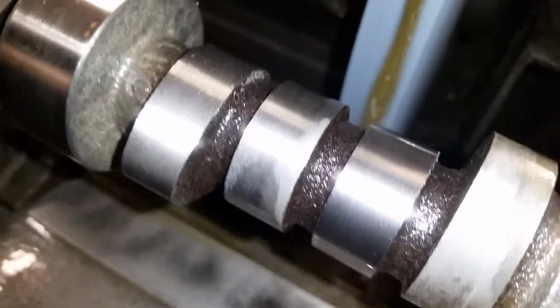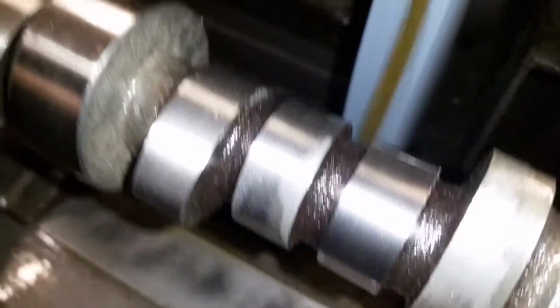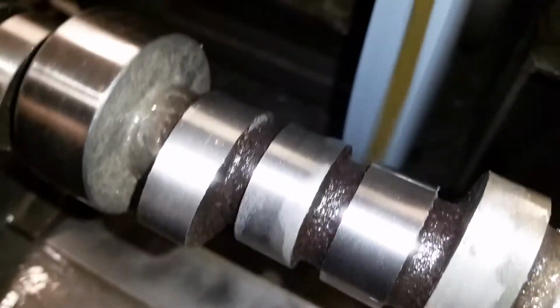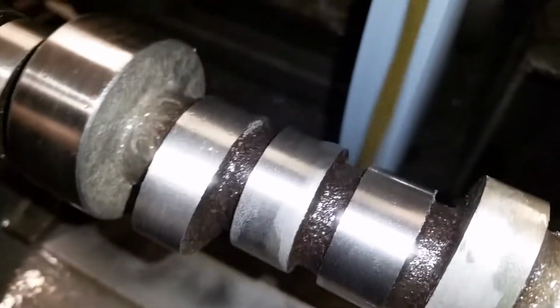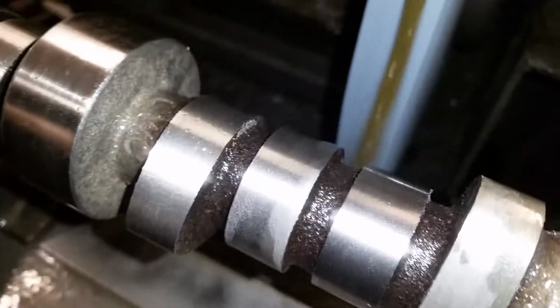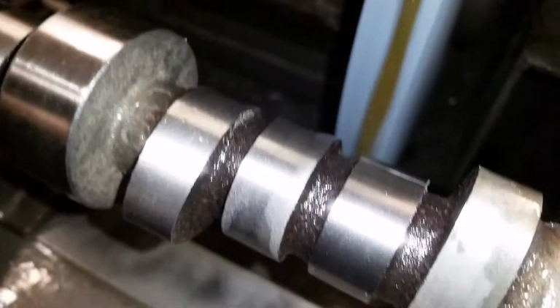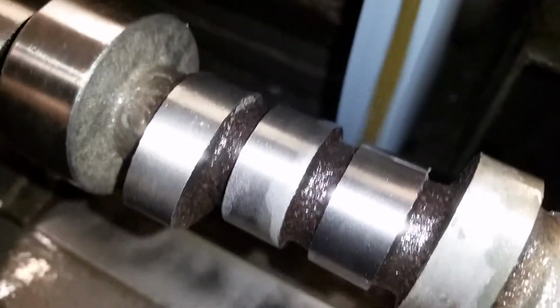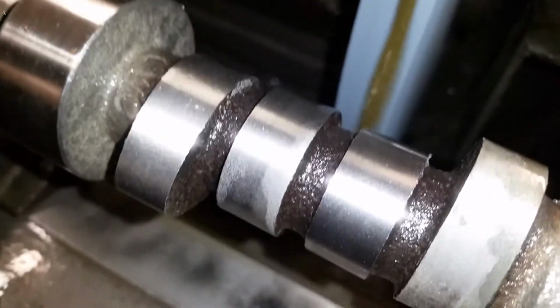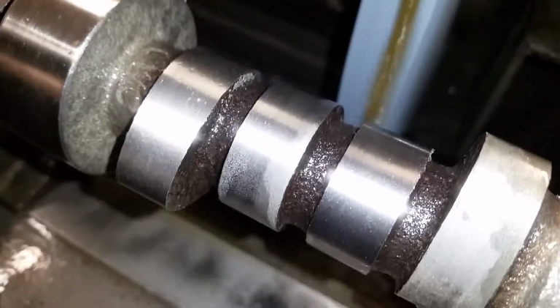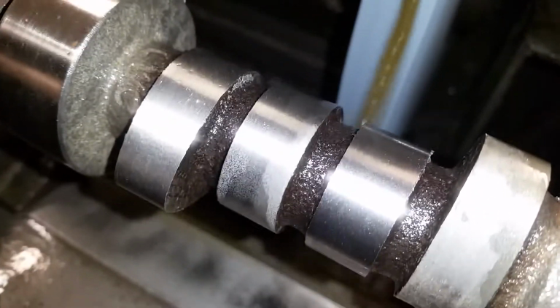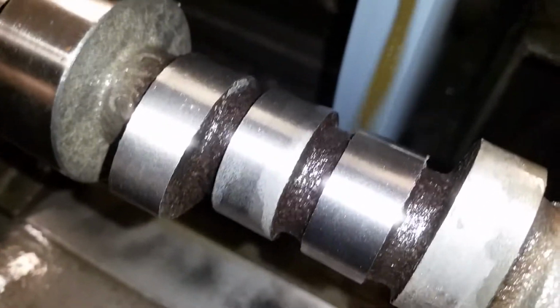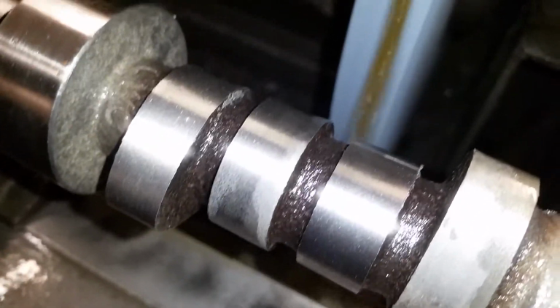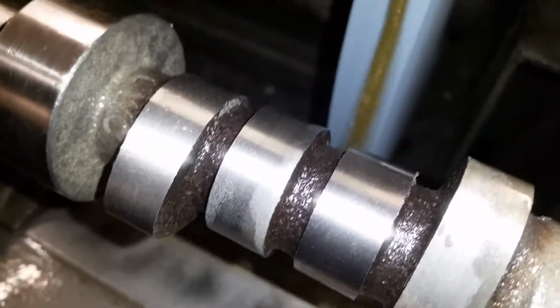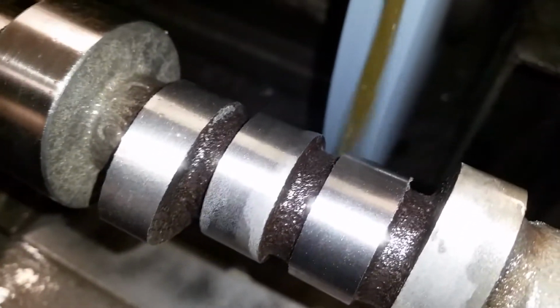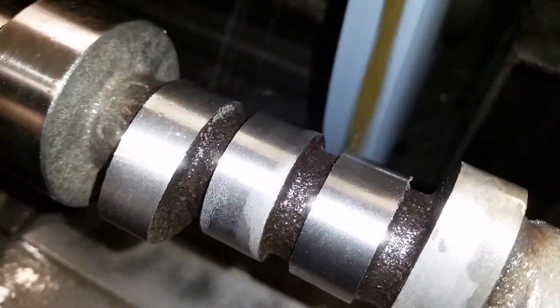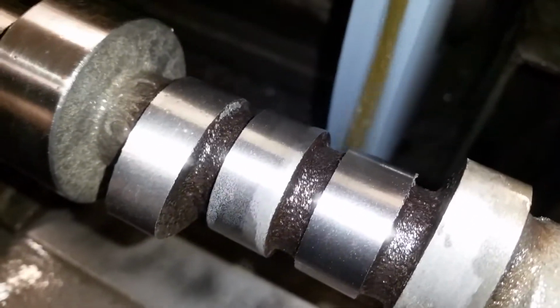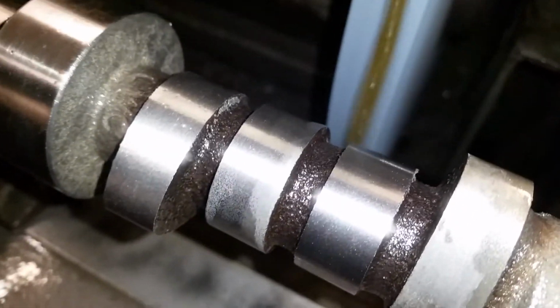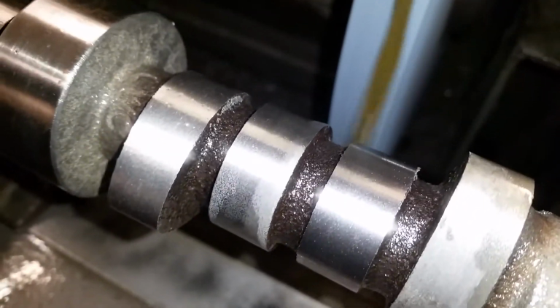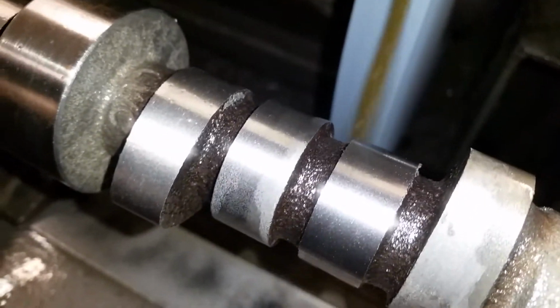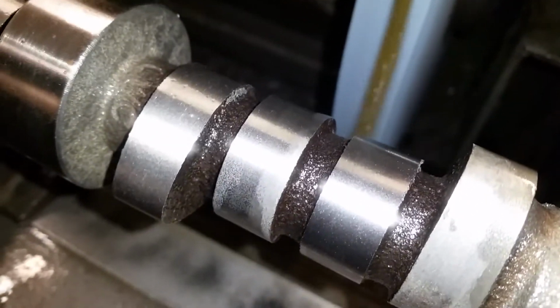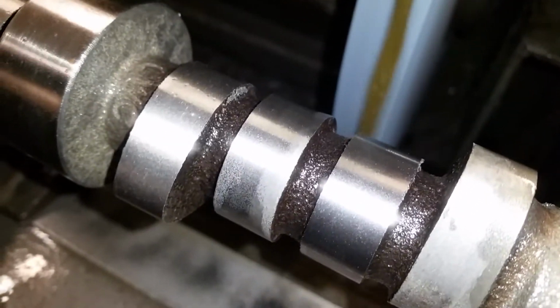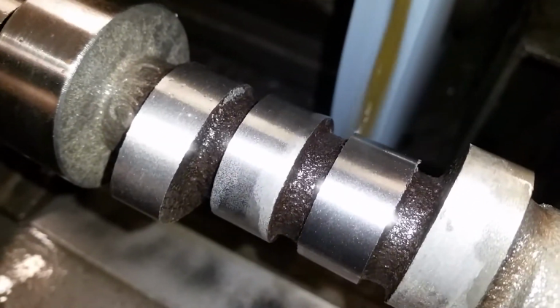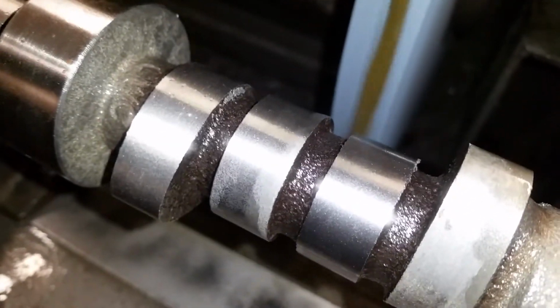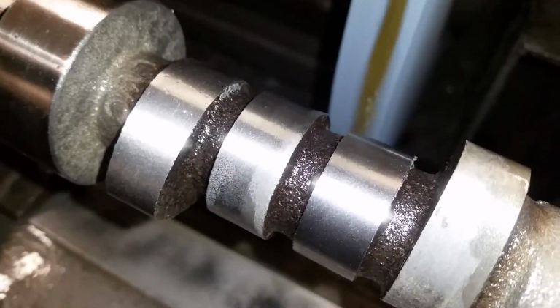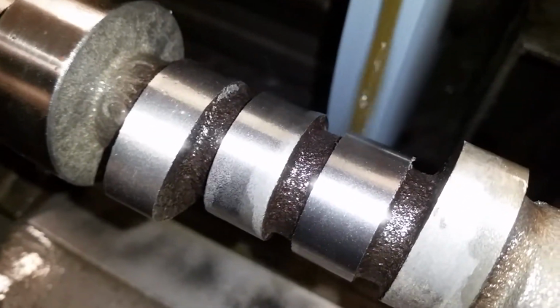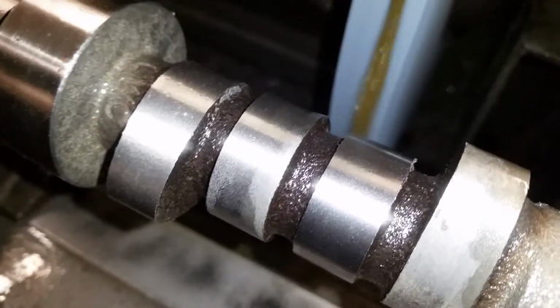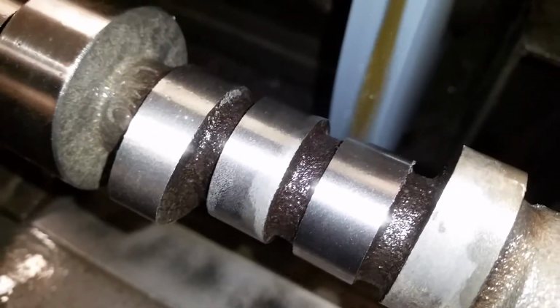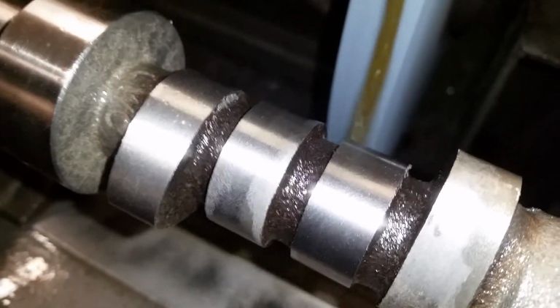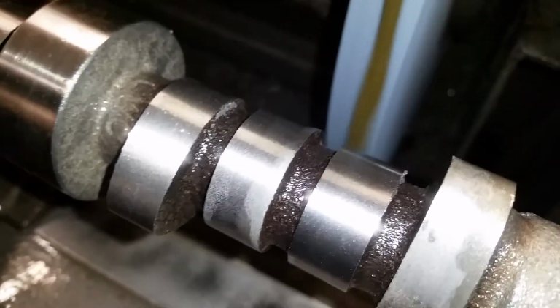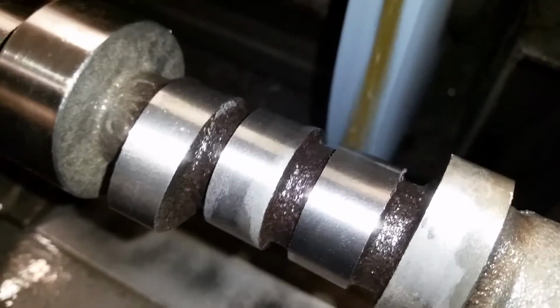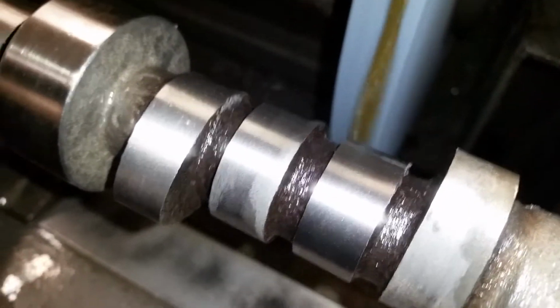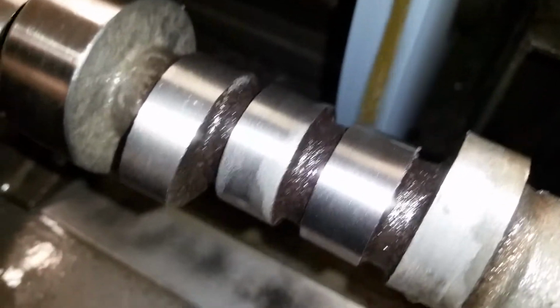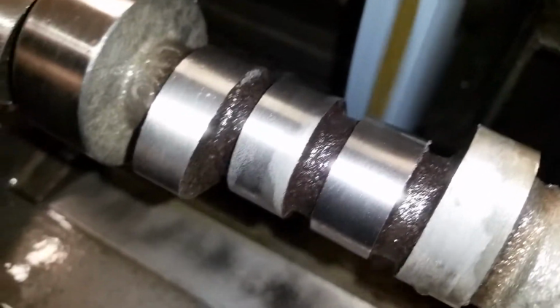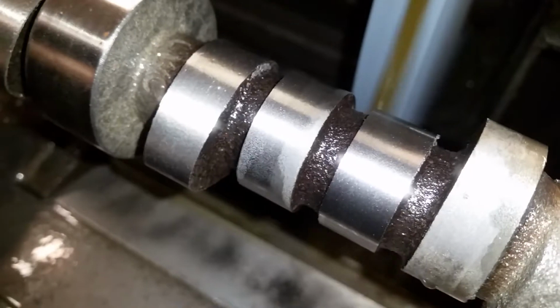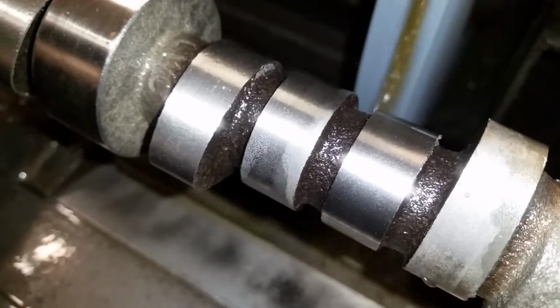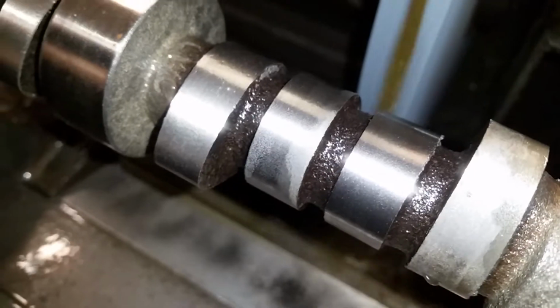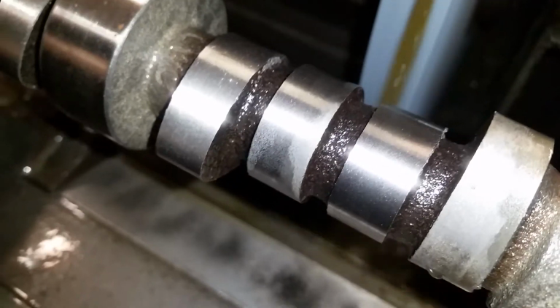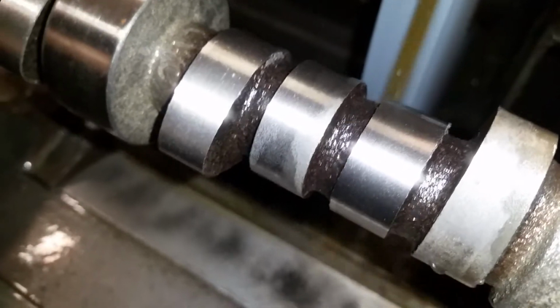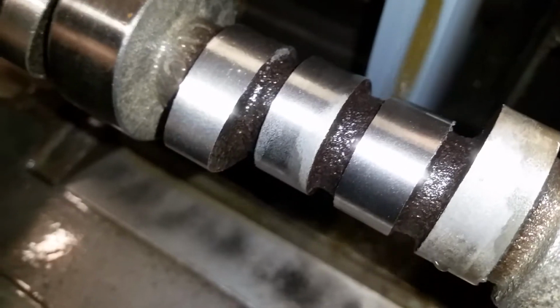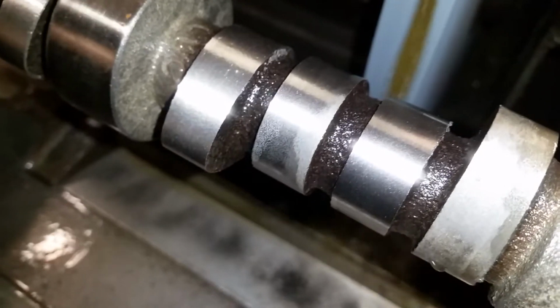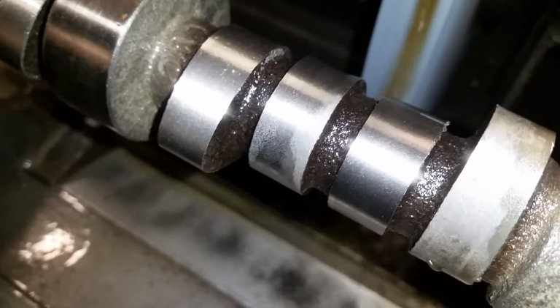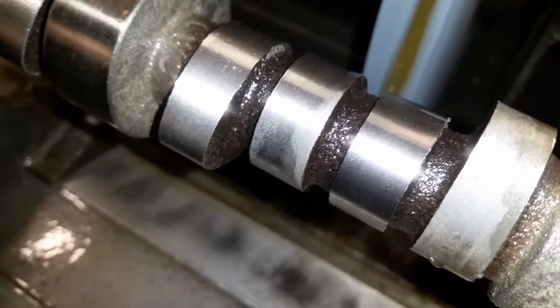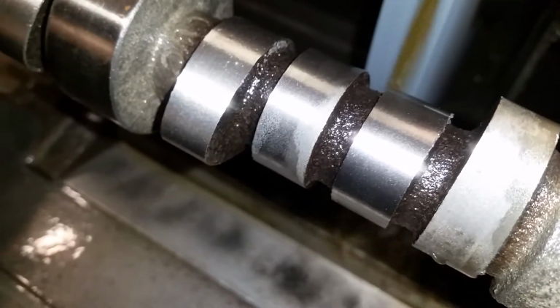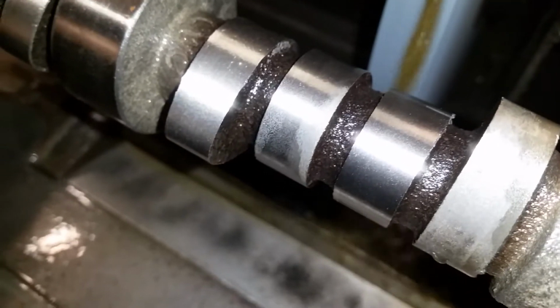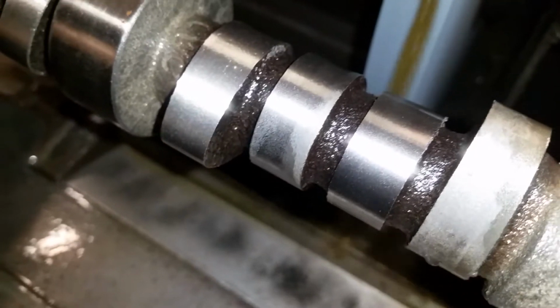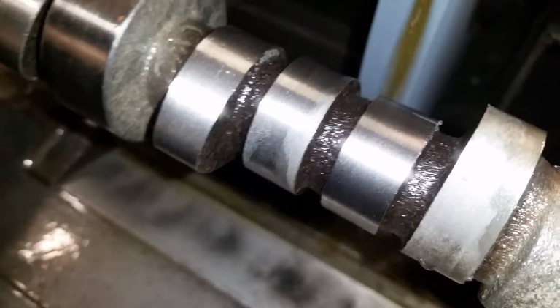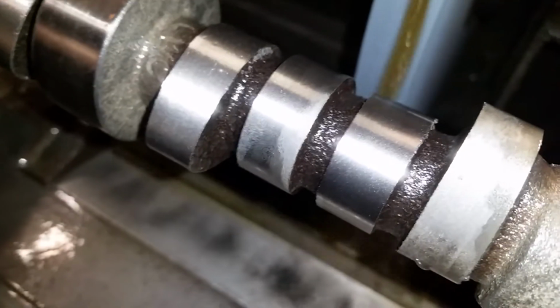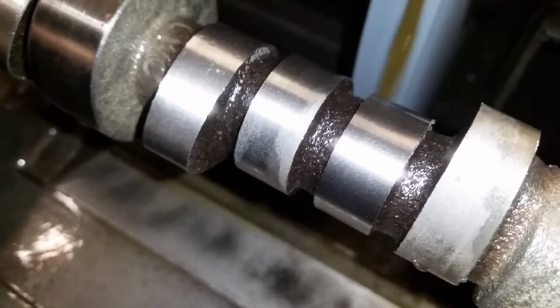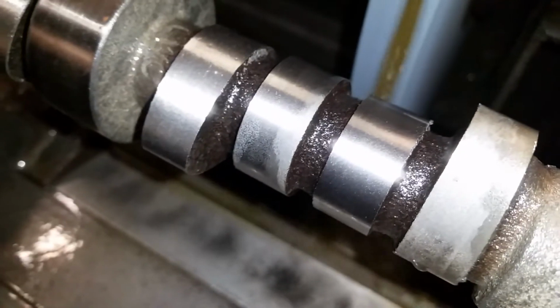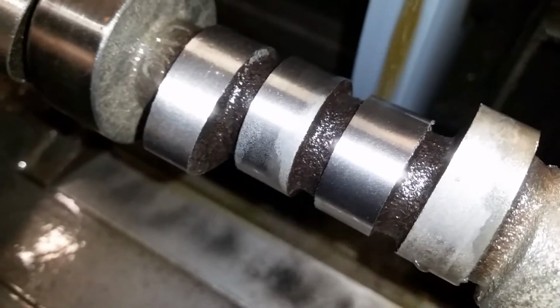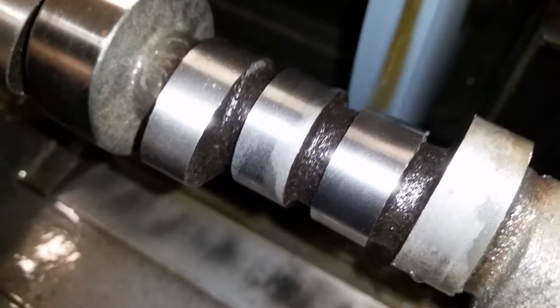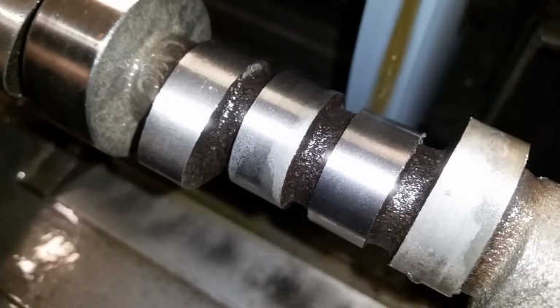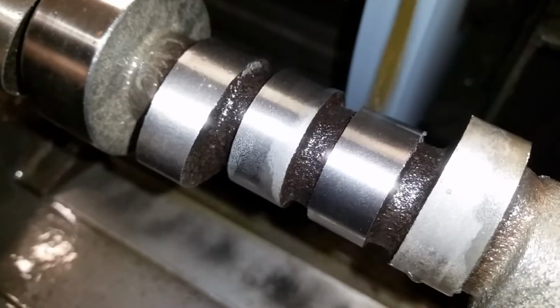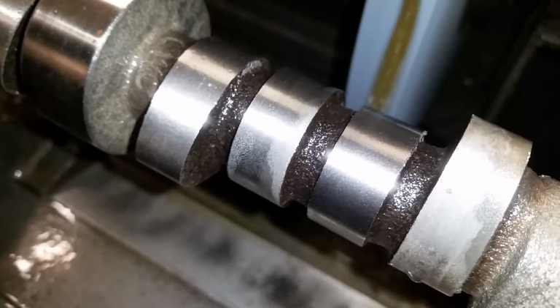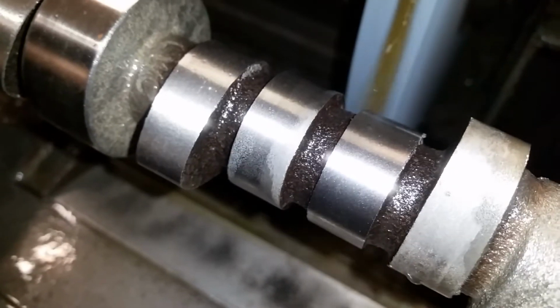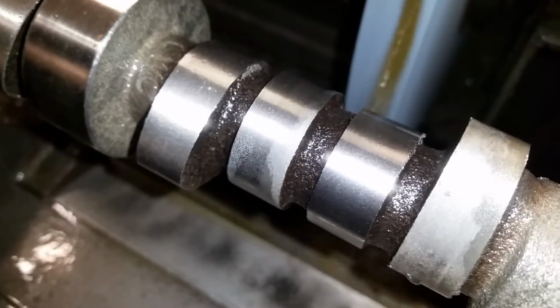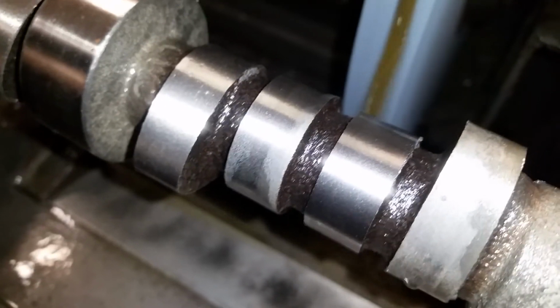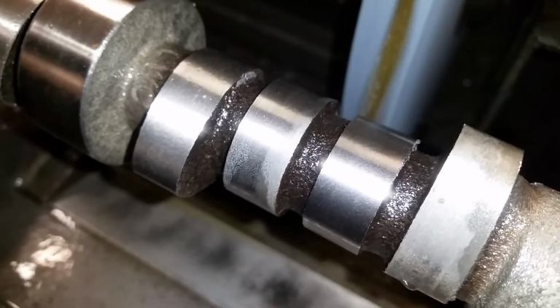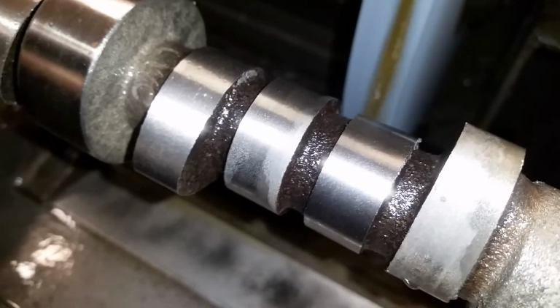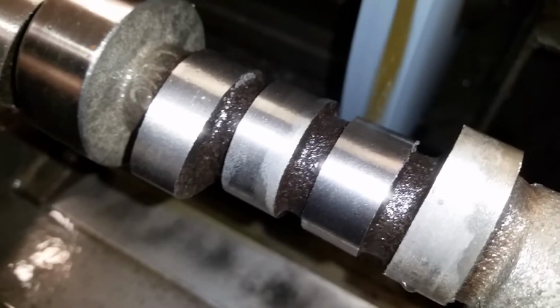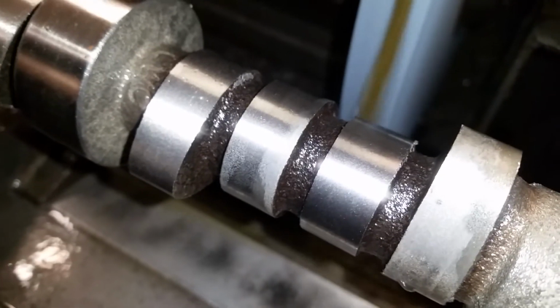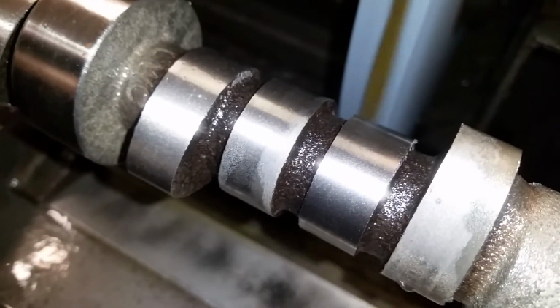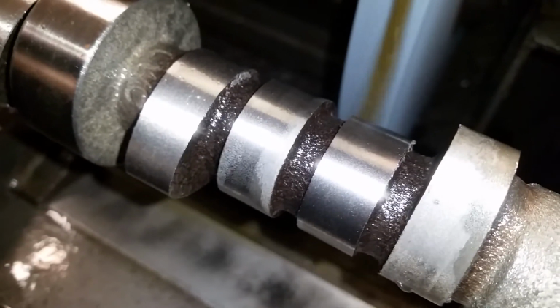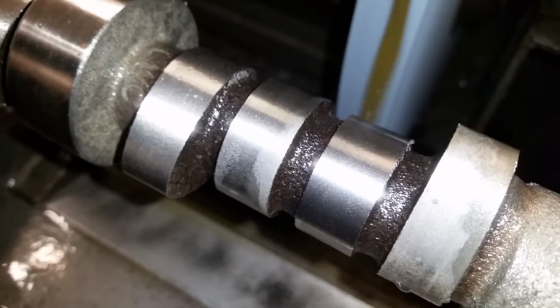It's terrible manufacturing. I see this day in and day out with new parts — just because it's new doesn't mean it's good.